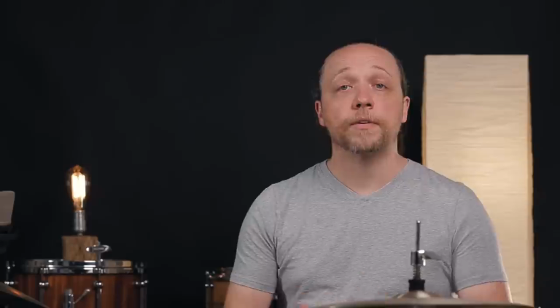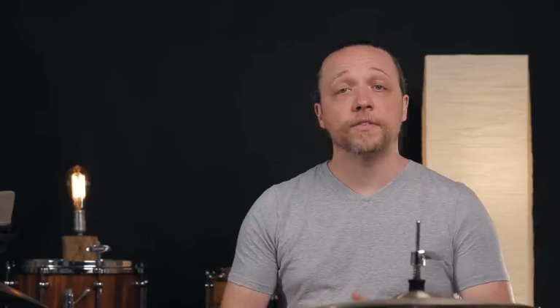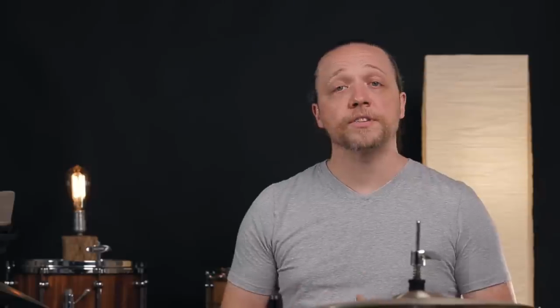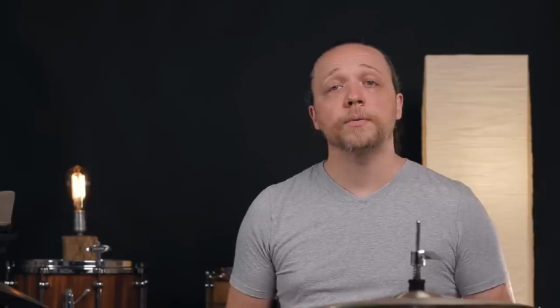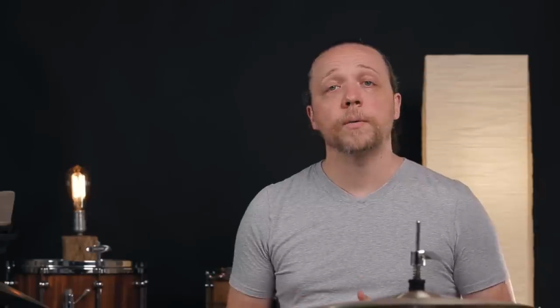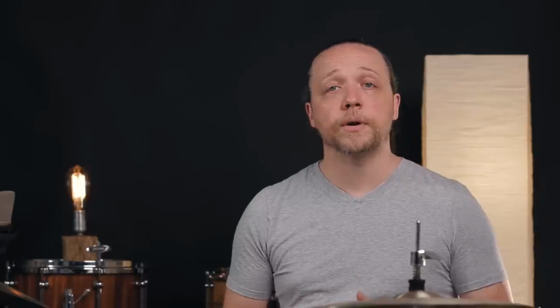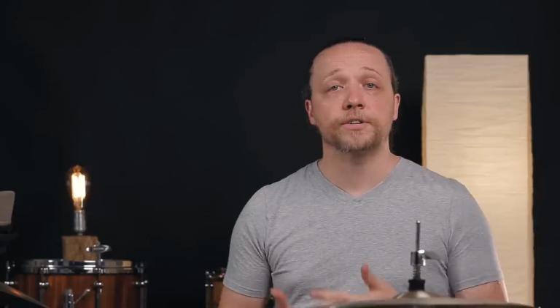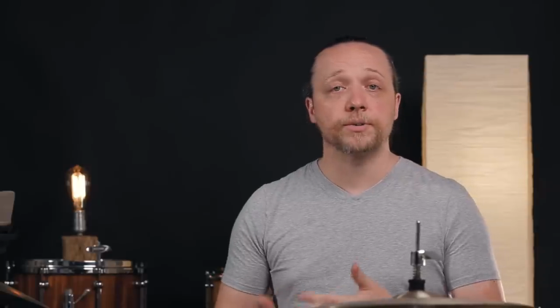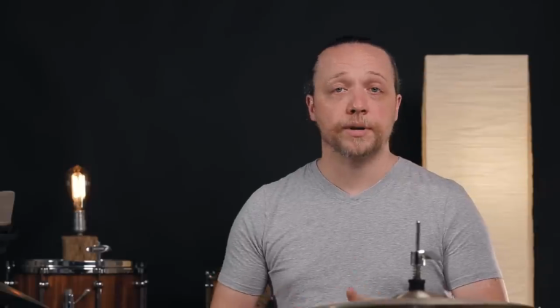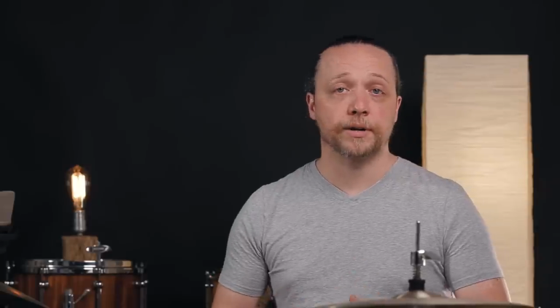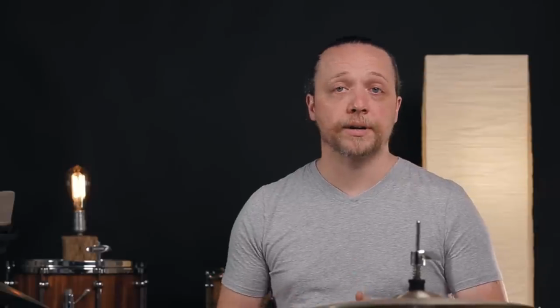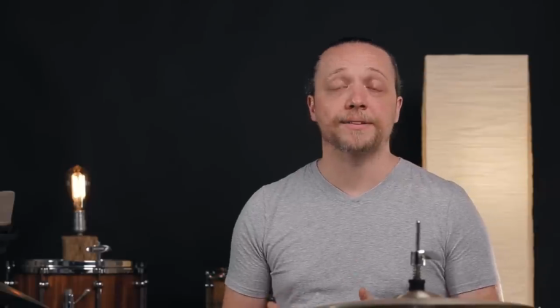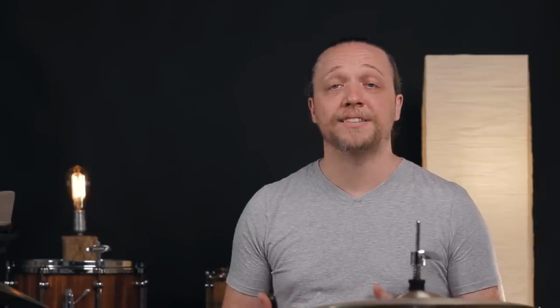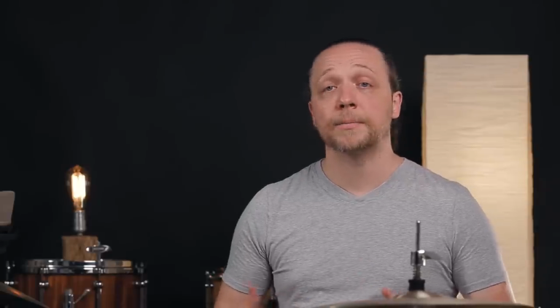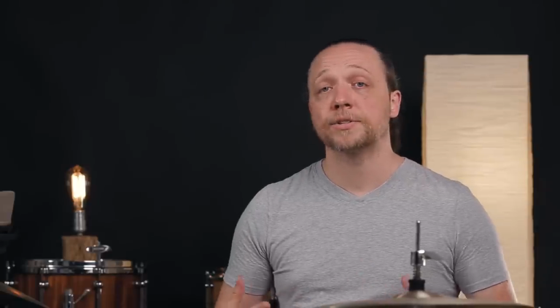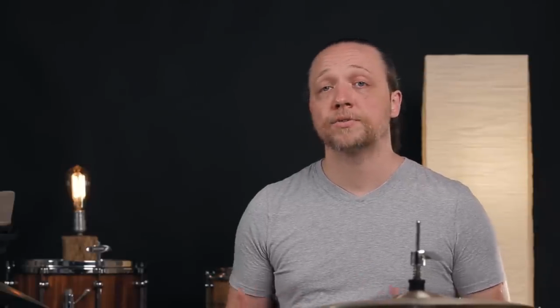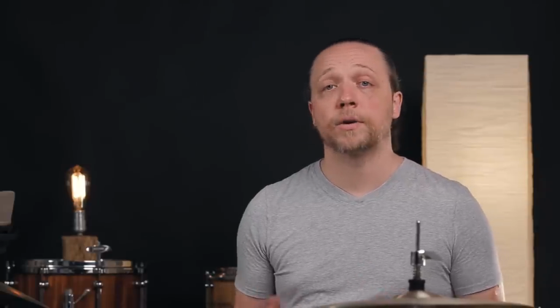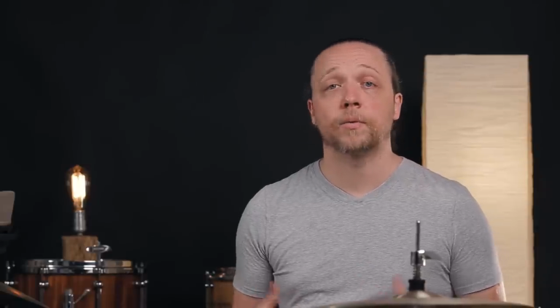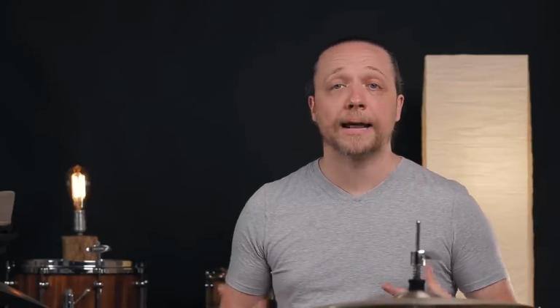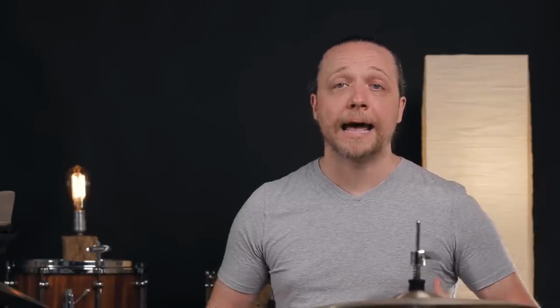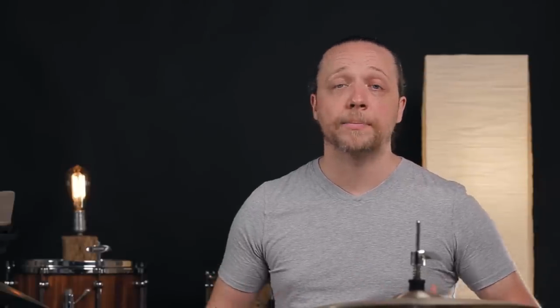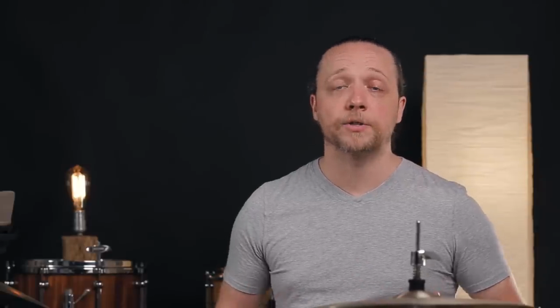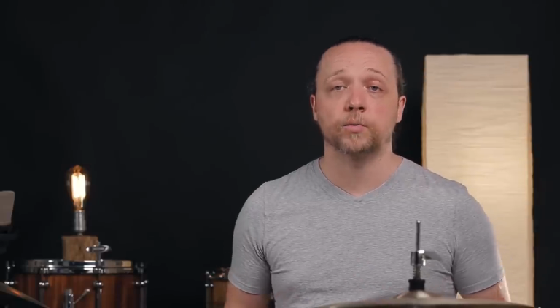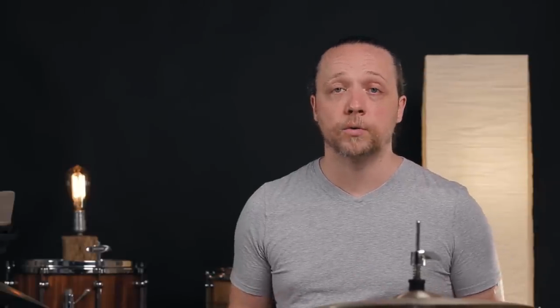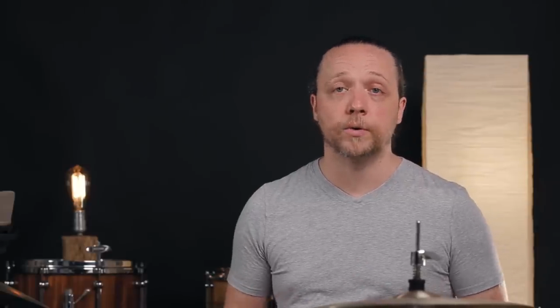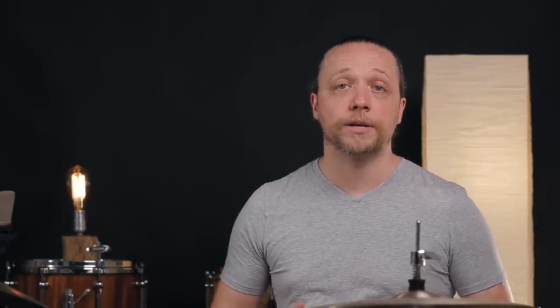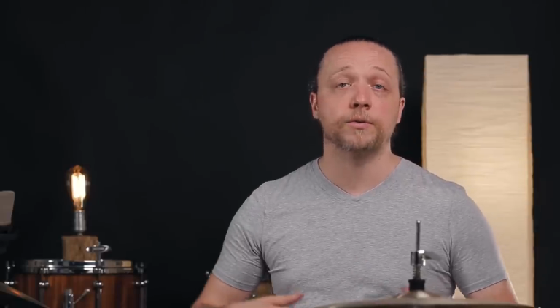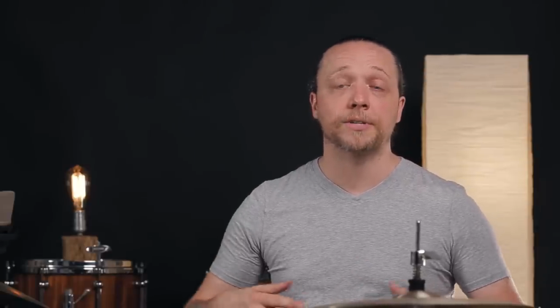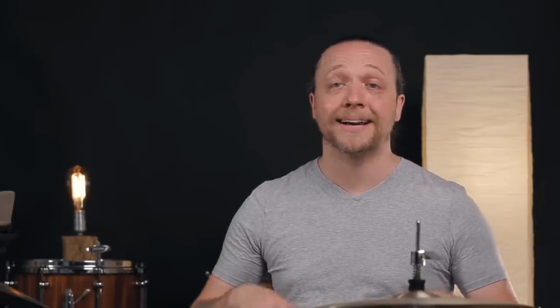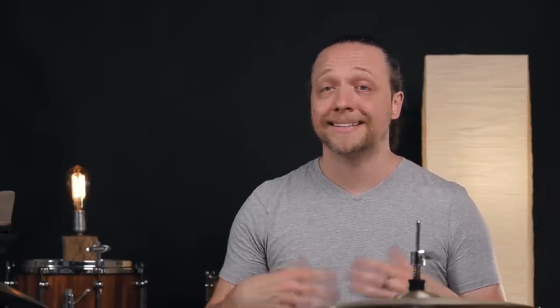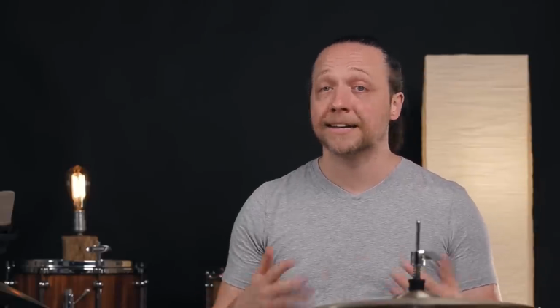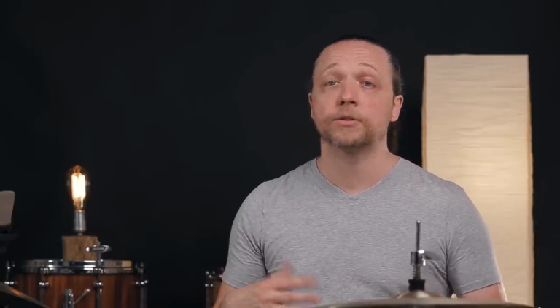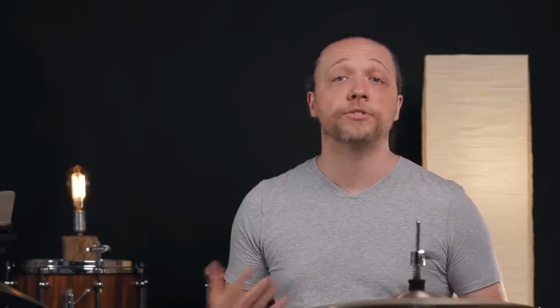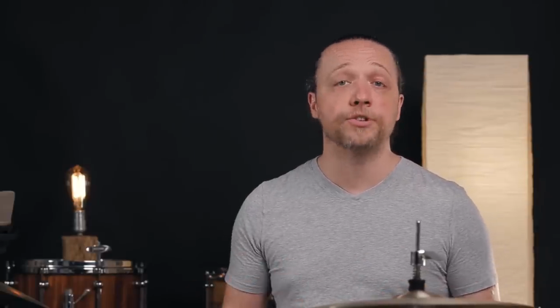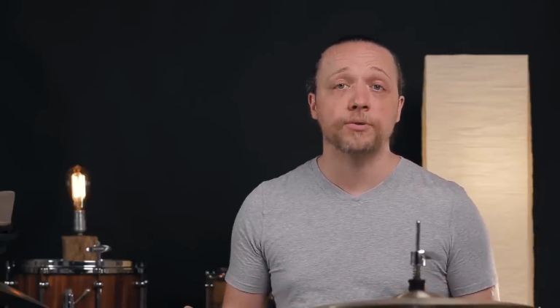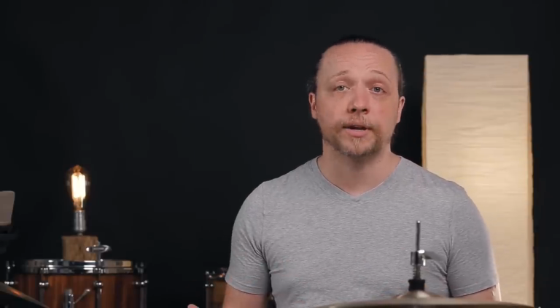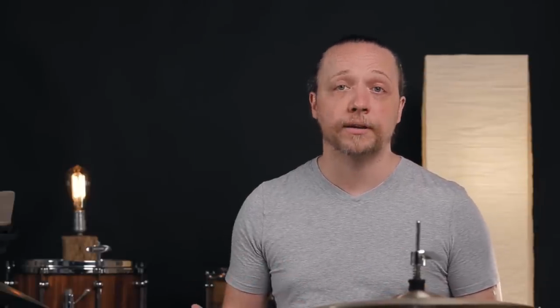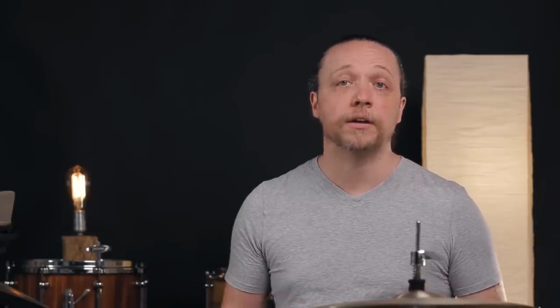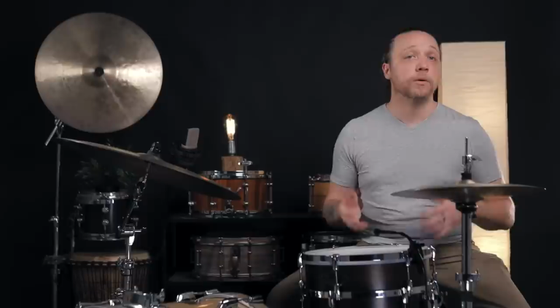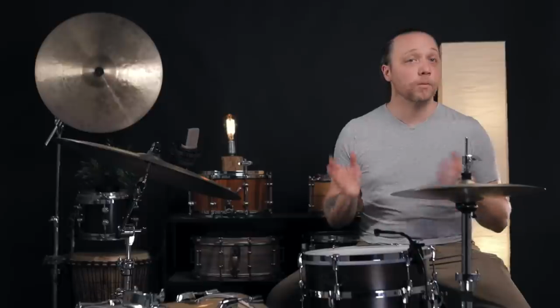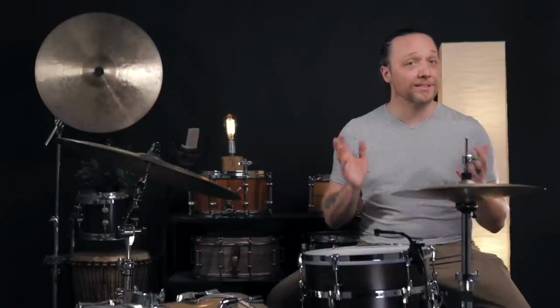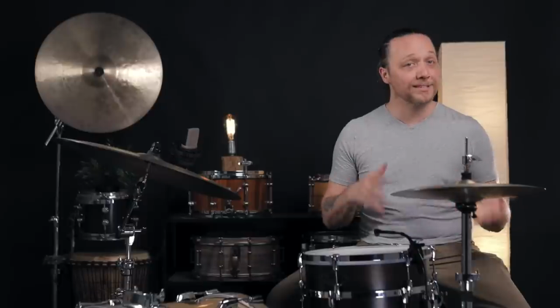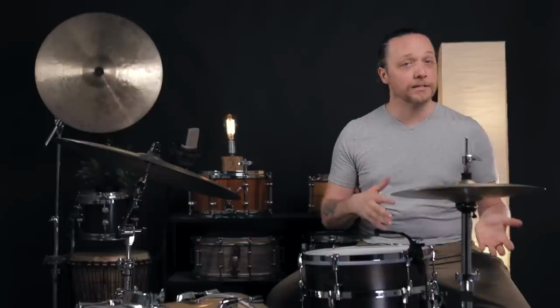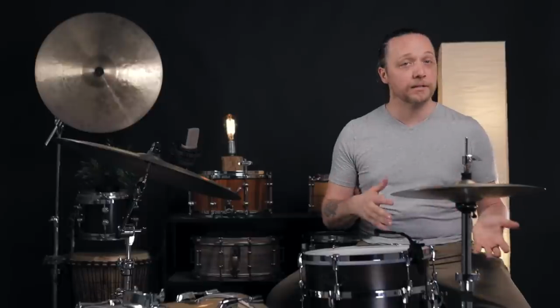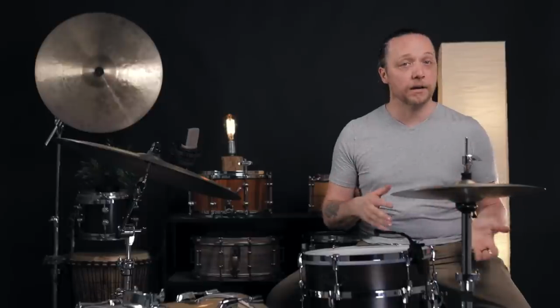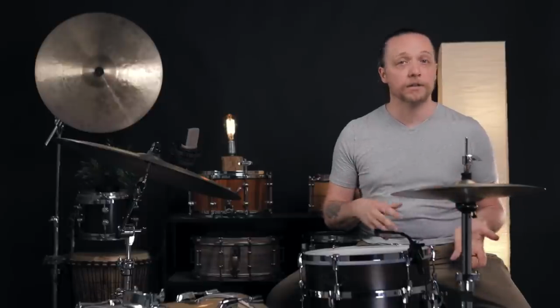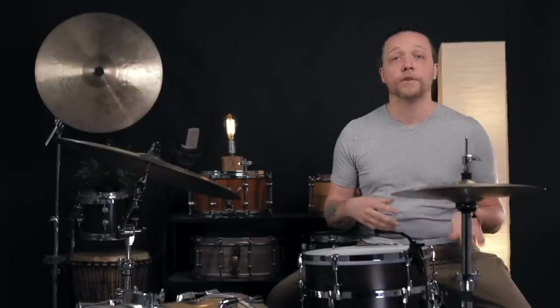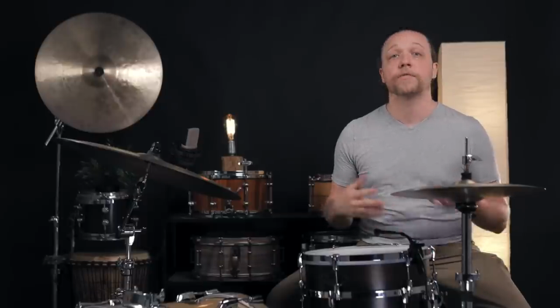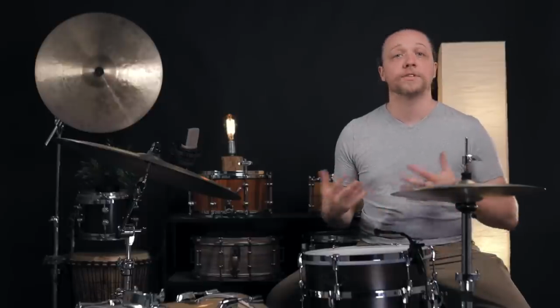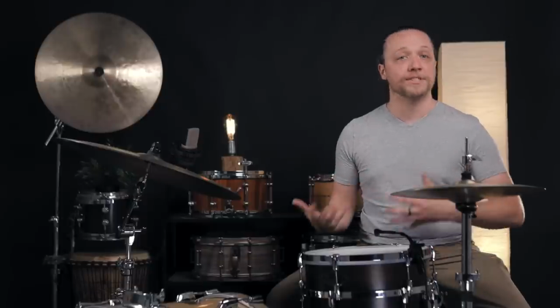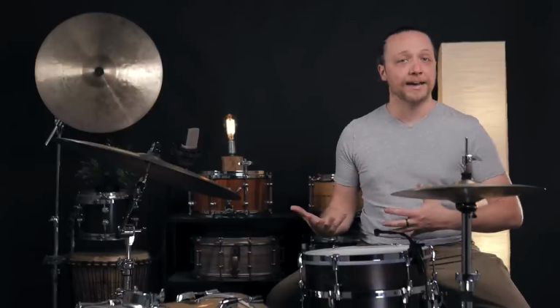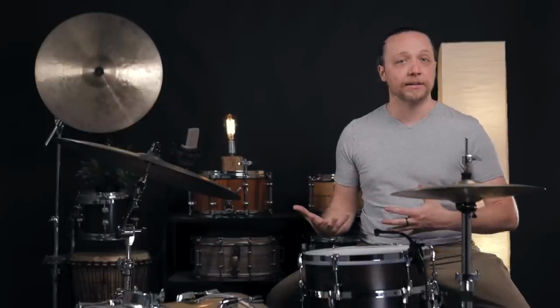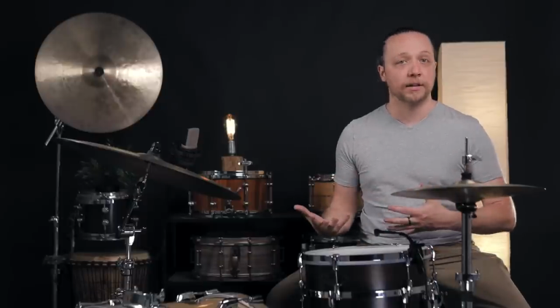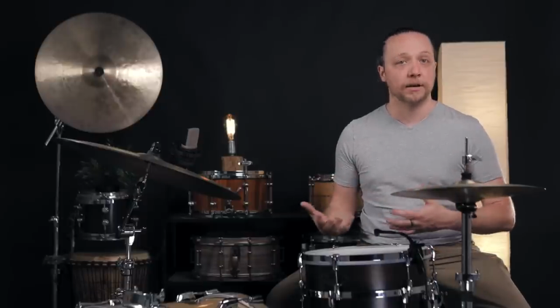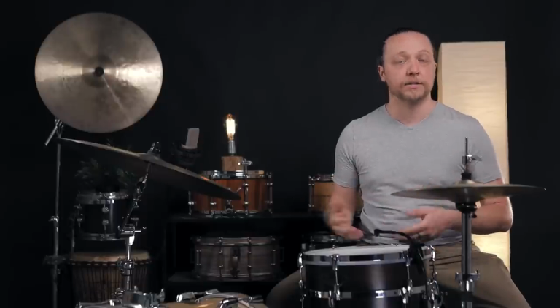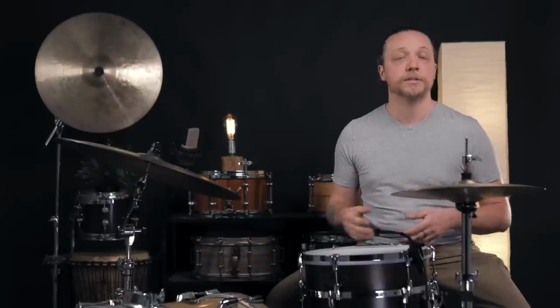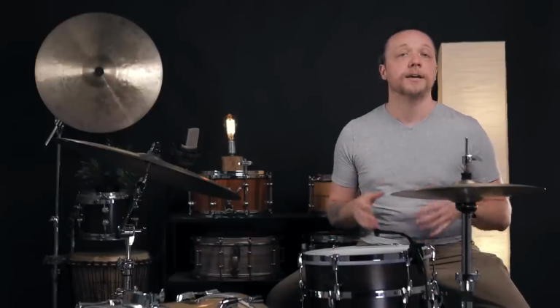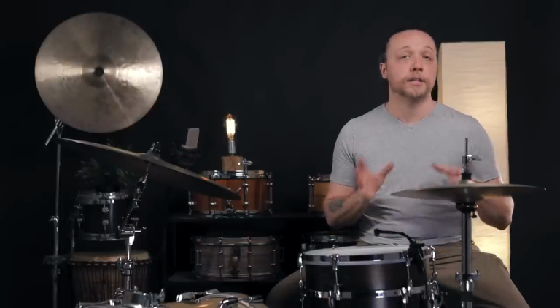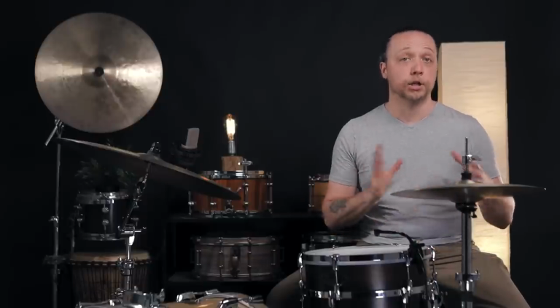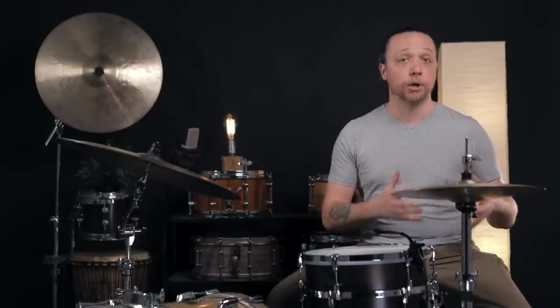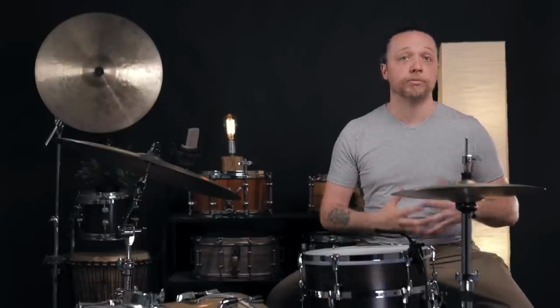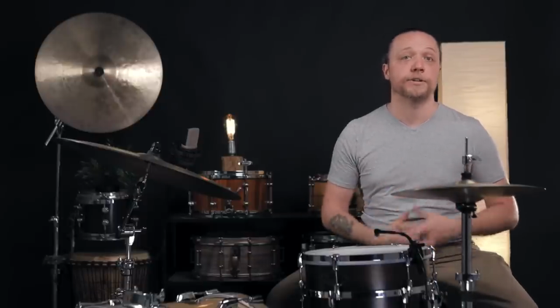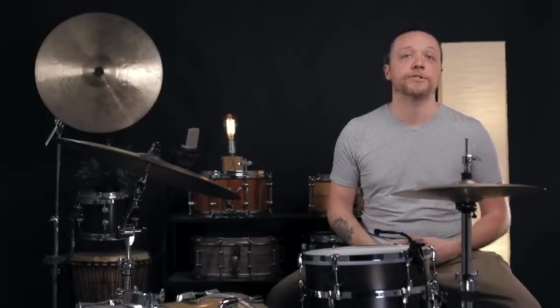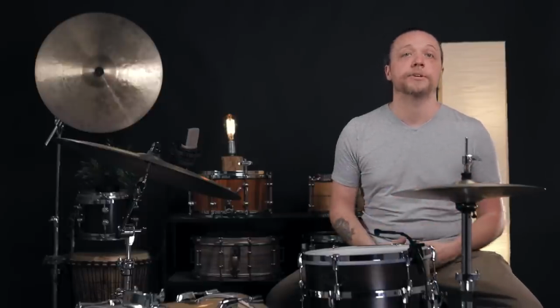The first thing we want to do here is demonstrate what happens when we use identical tuning with 6 lugs versus 10 lugs in the low register.